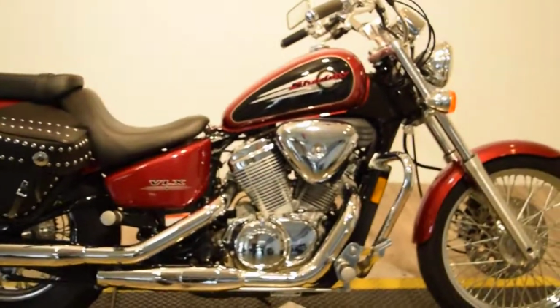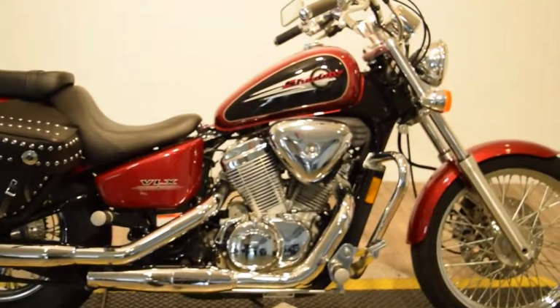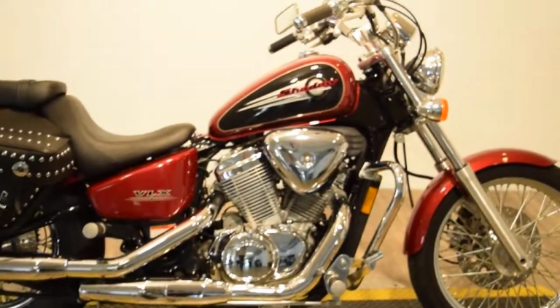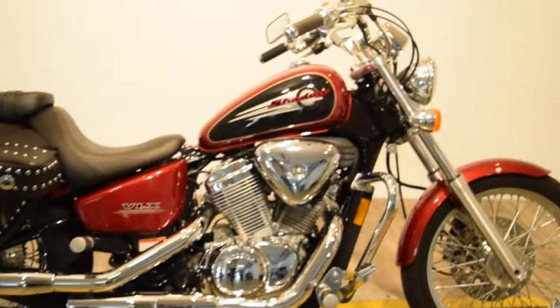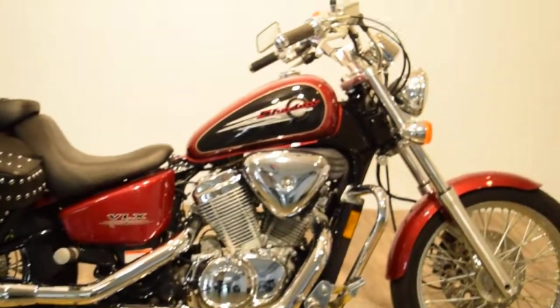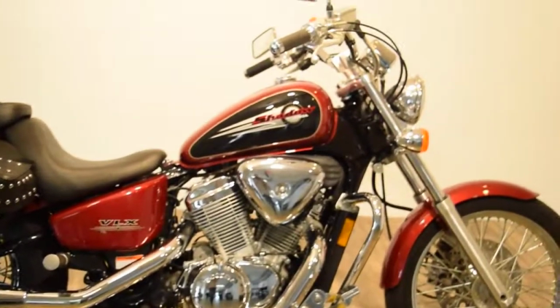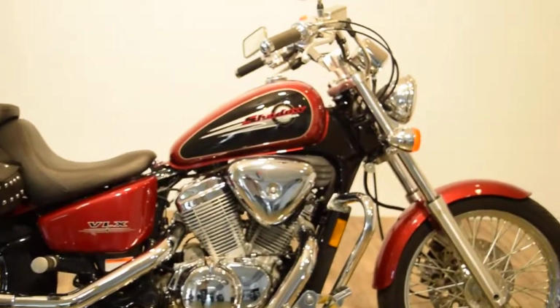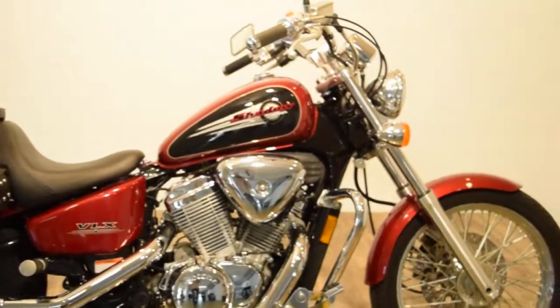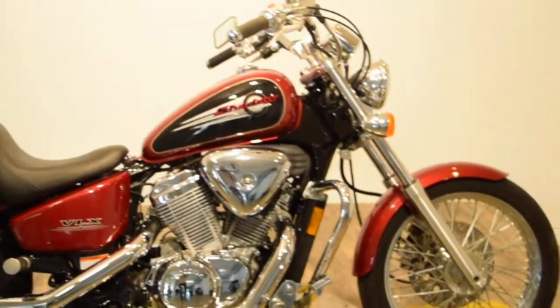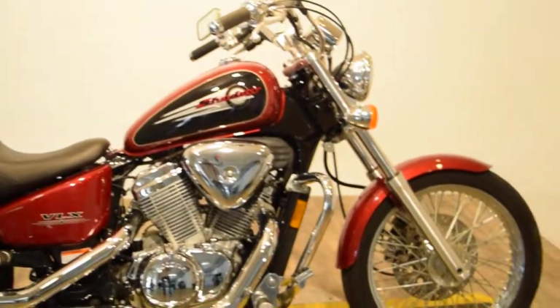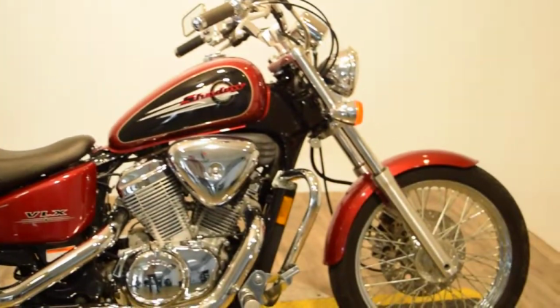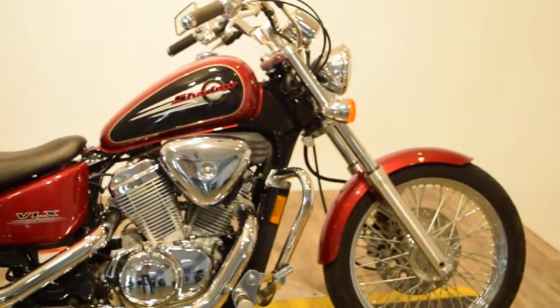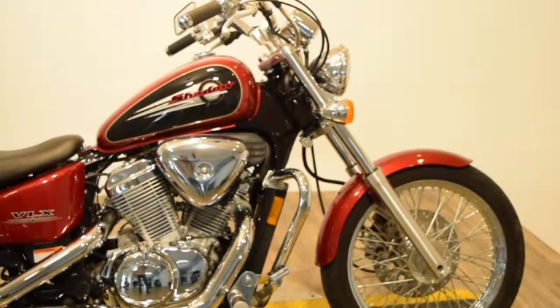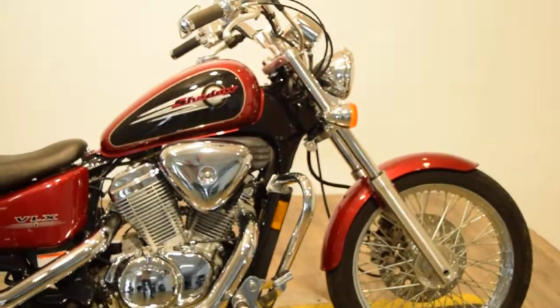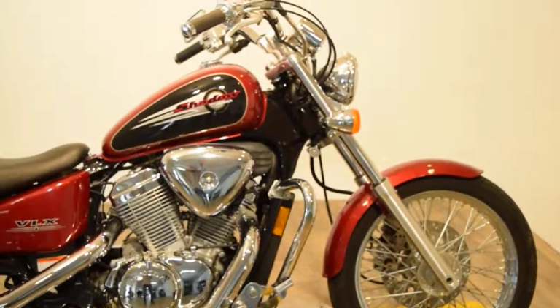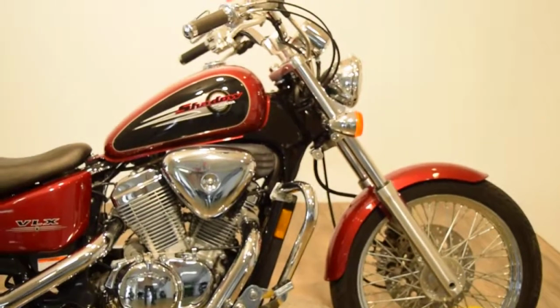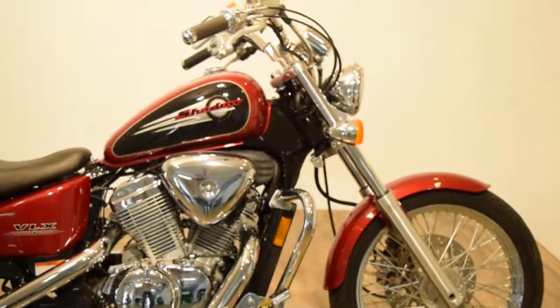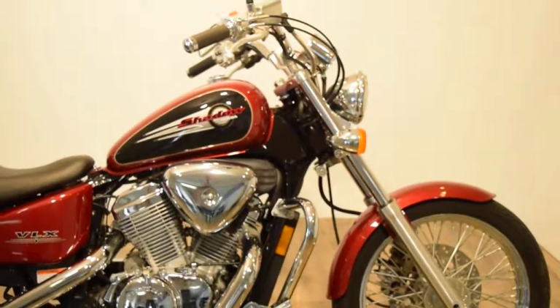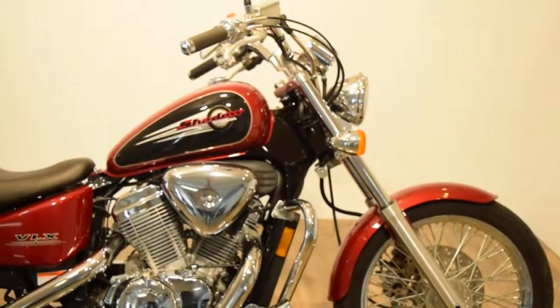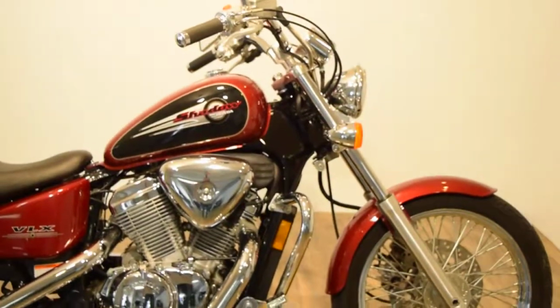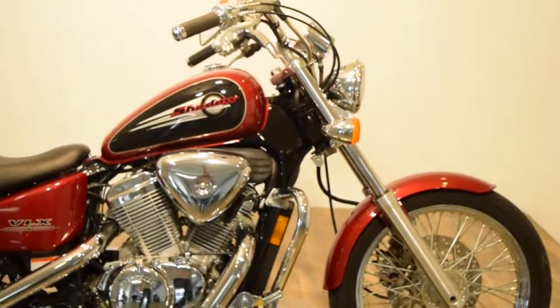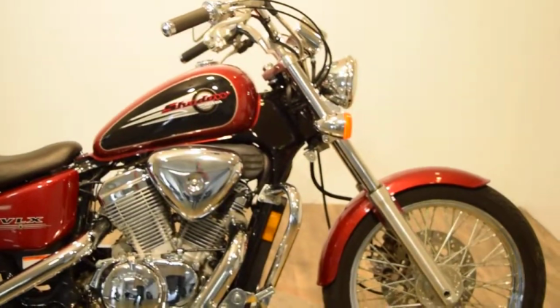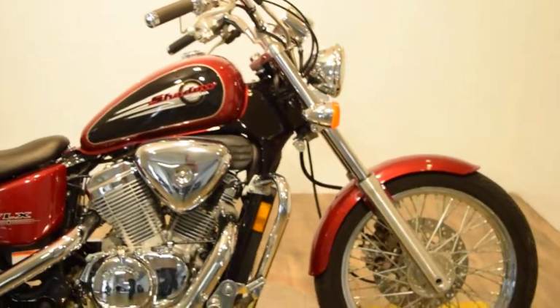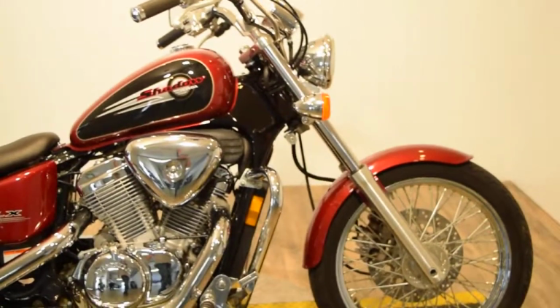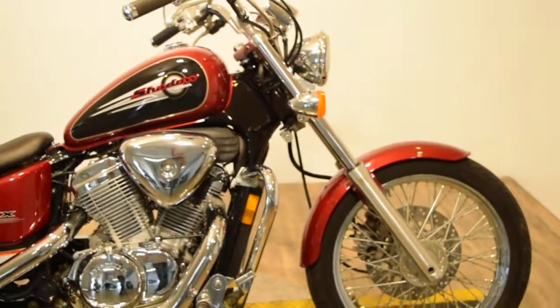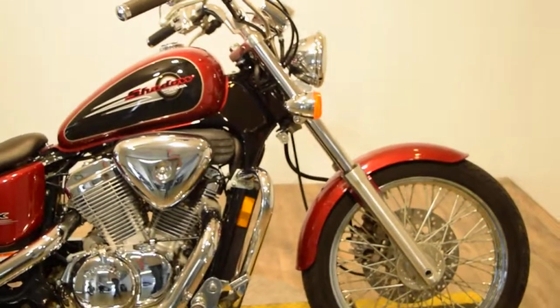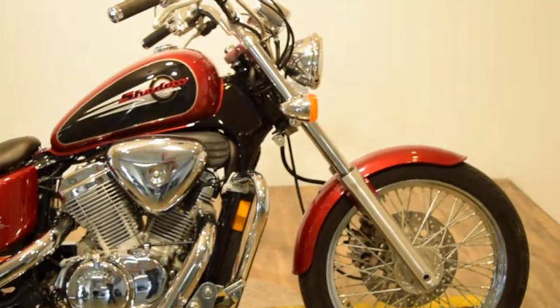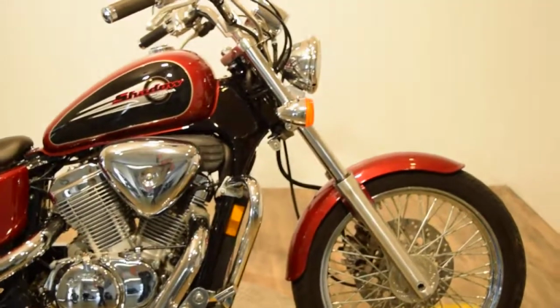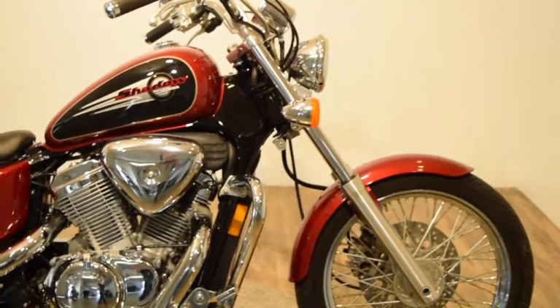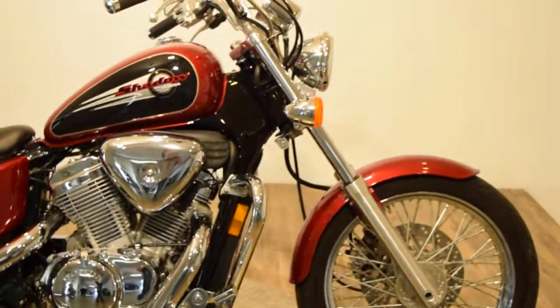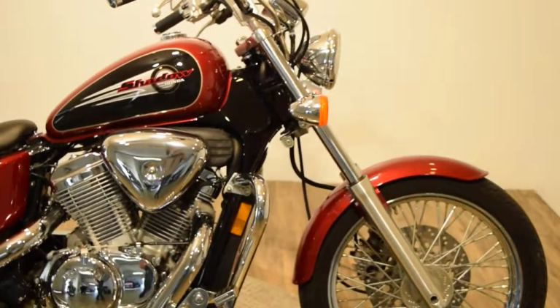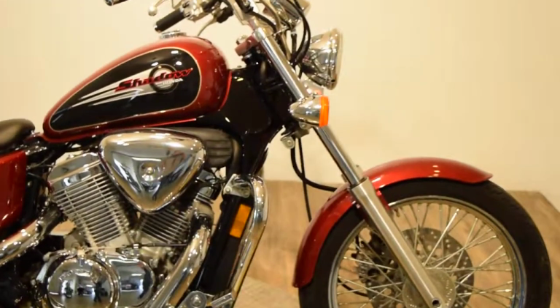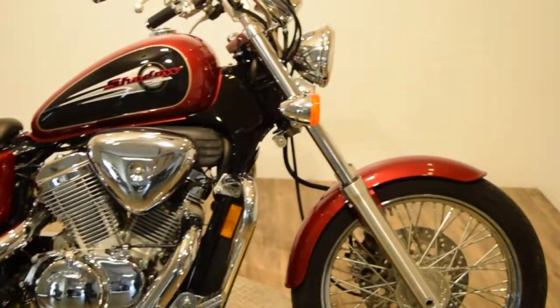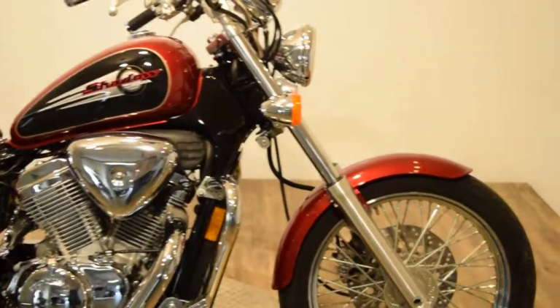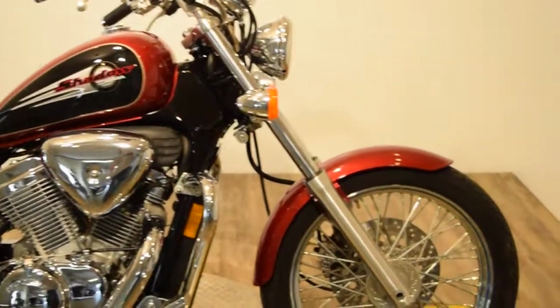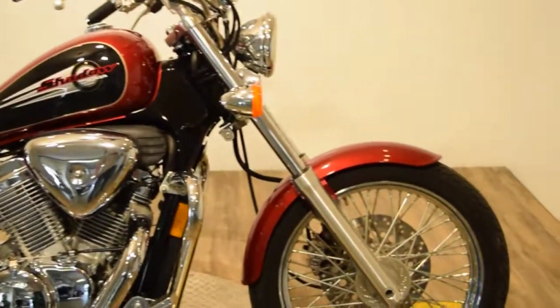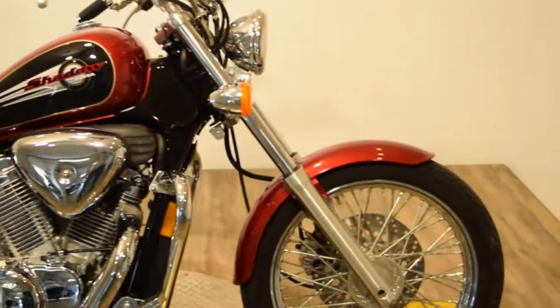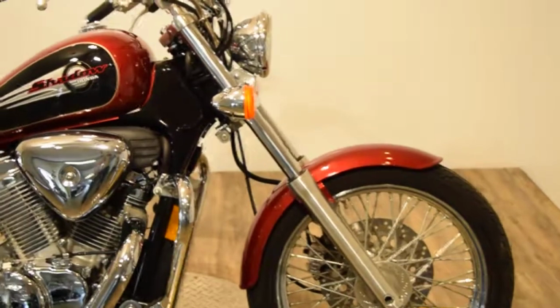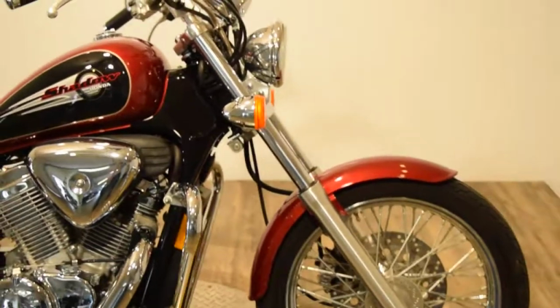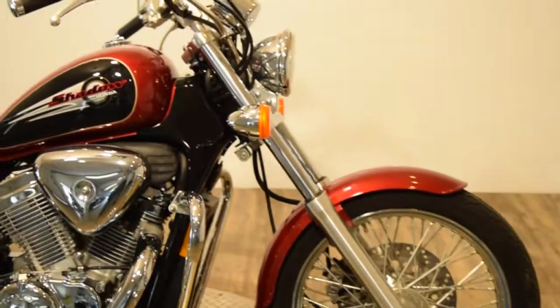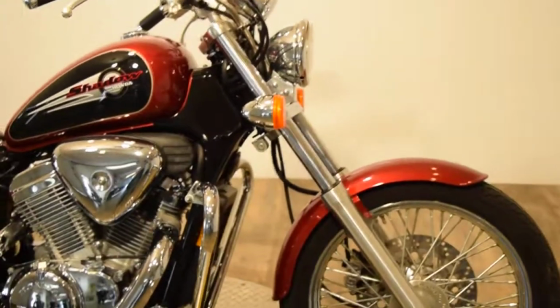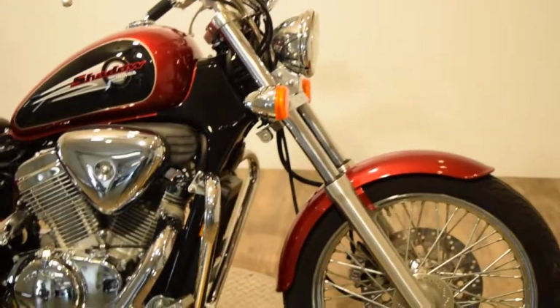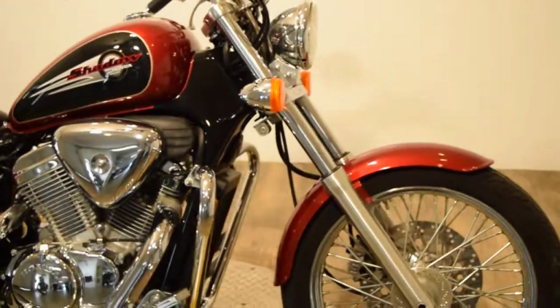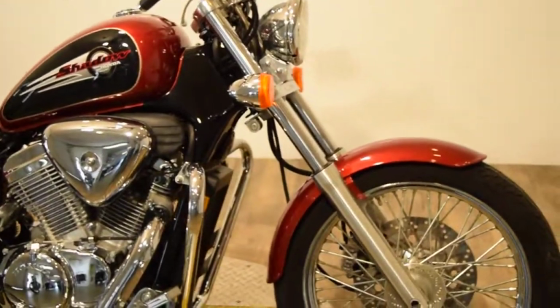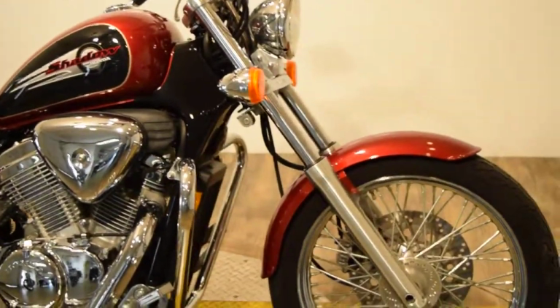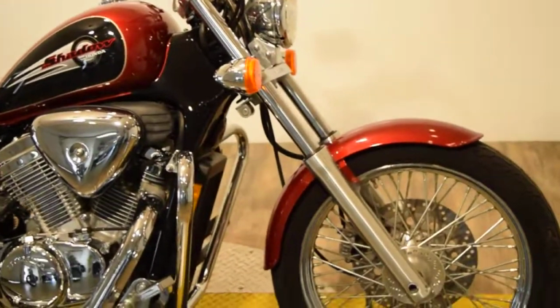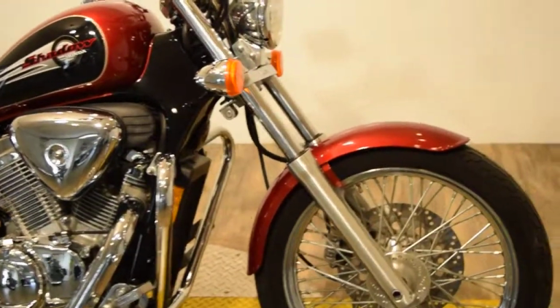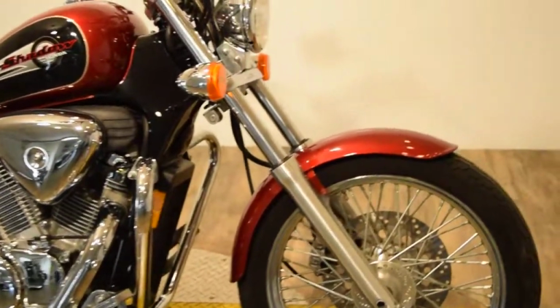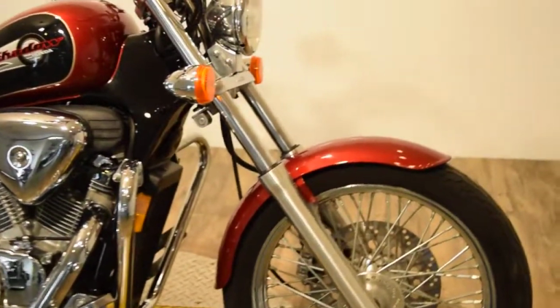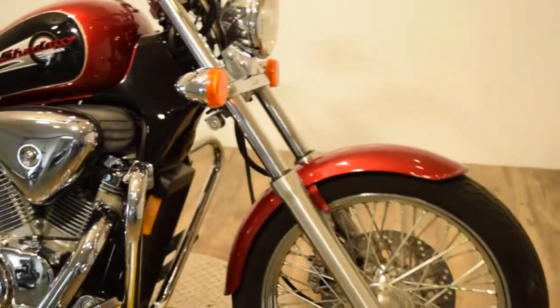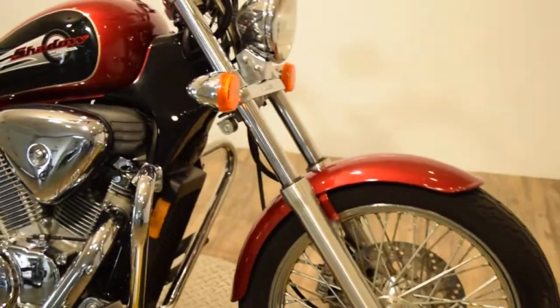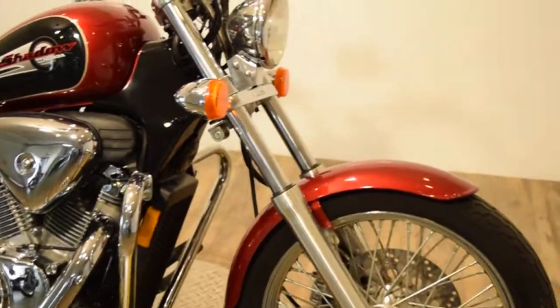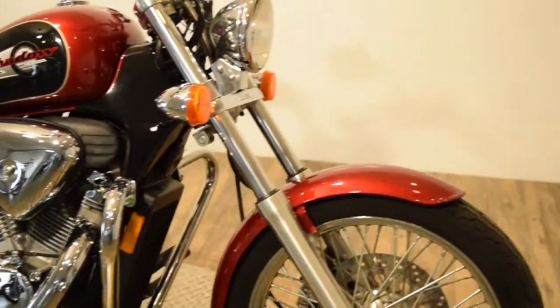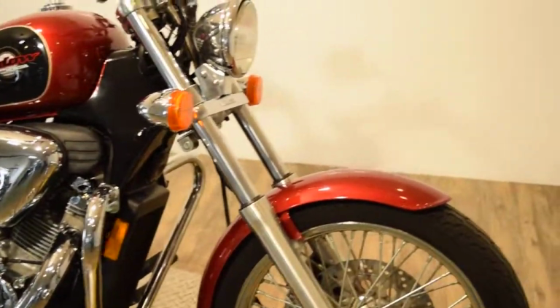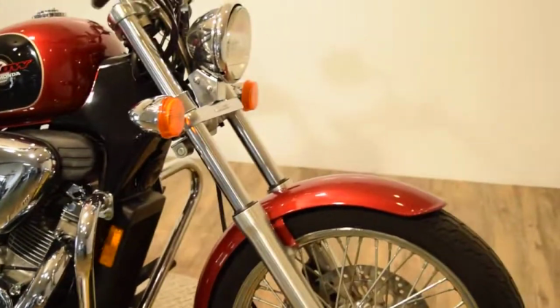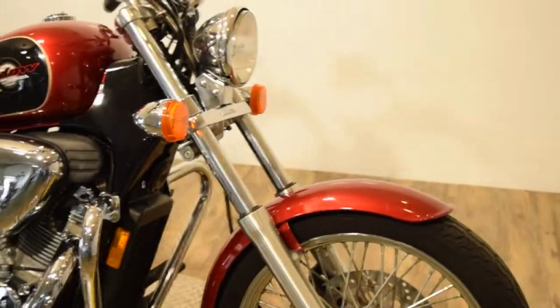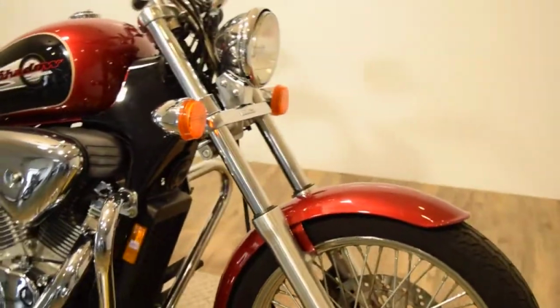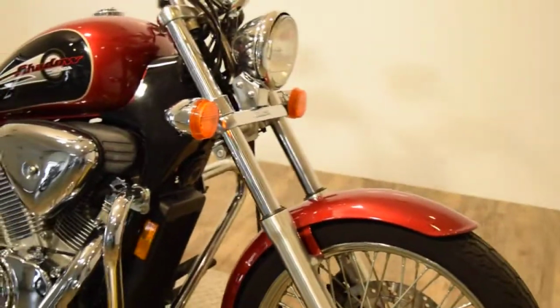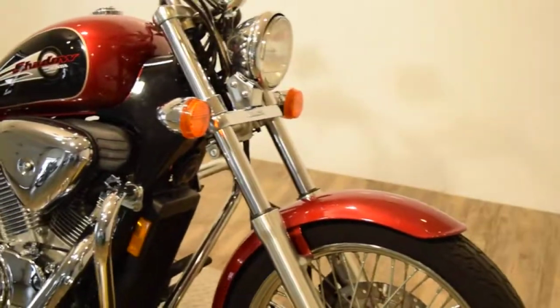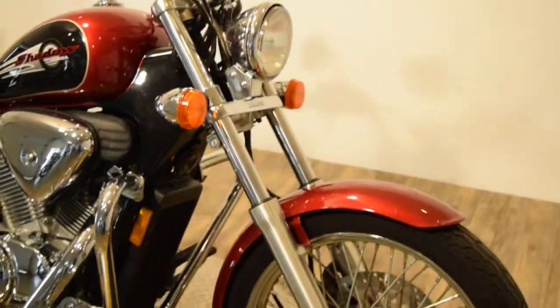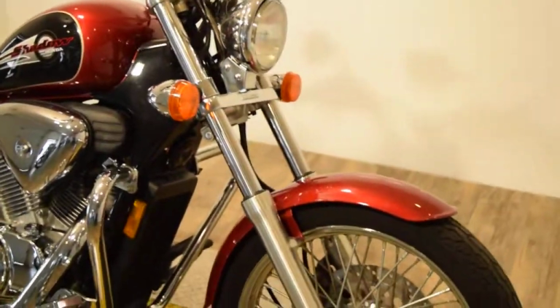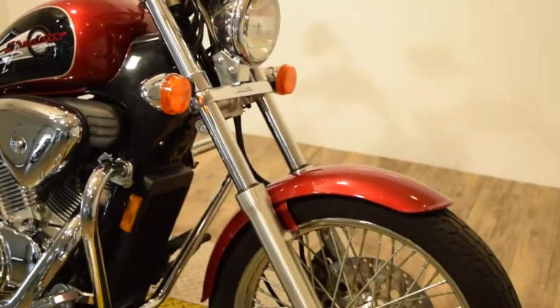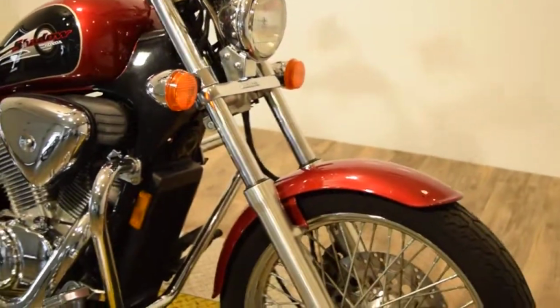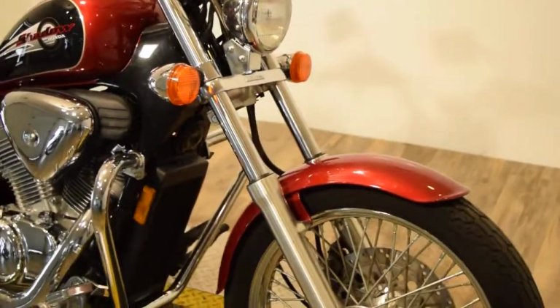All bikes here are serviced and safety inspected. This is water cooled — a great entry level bike, and great around city traffic.